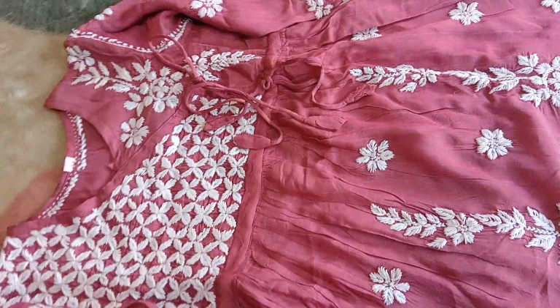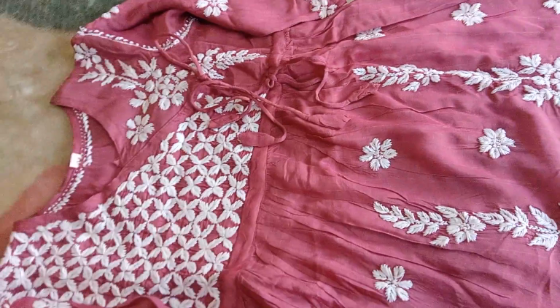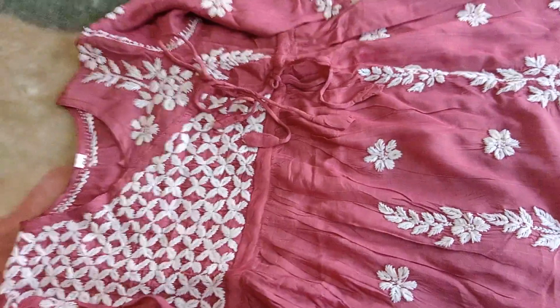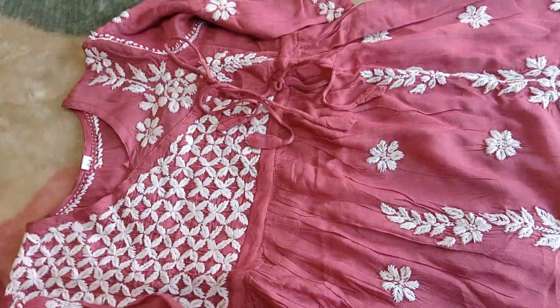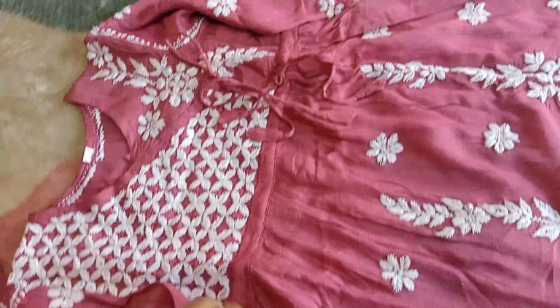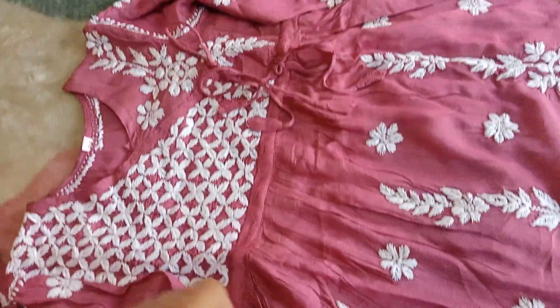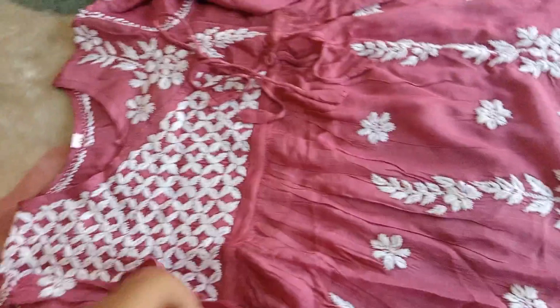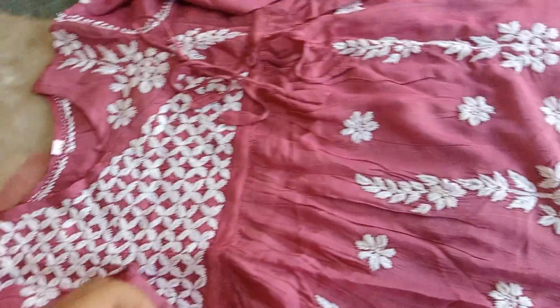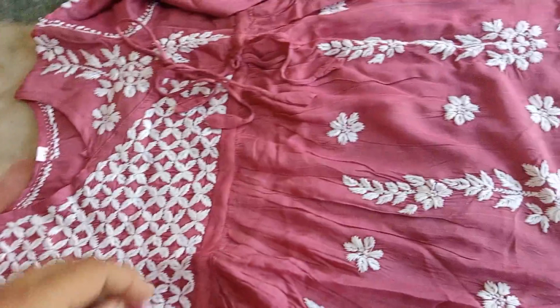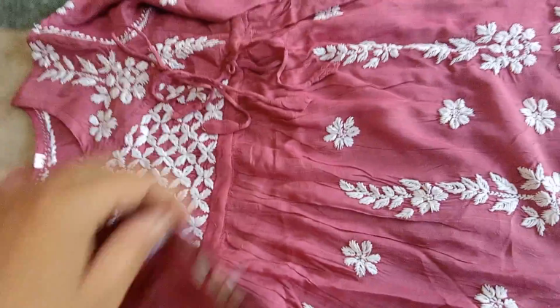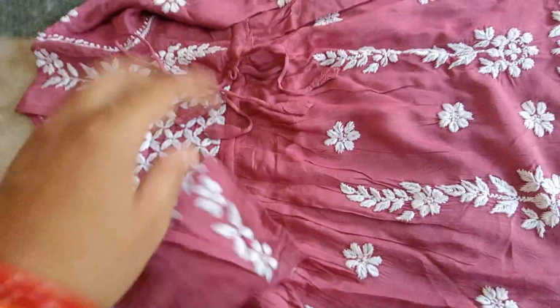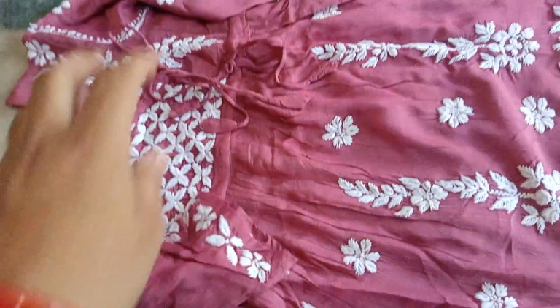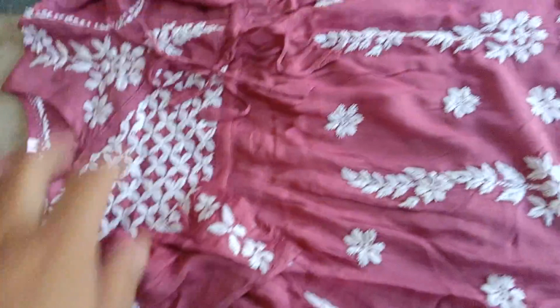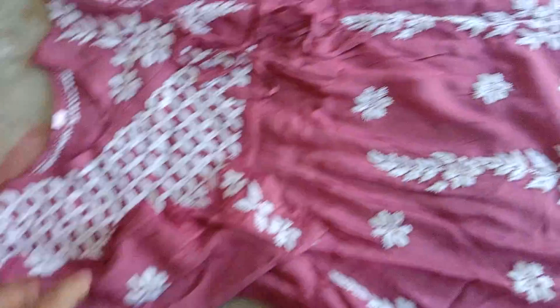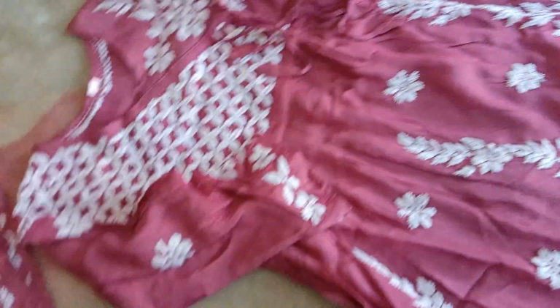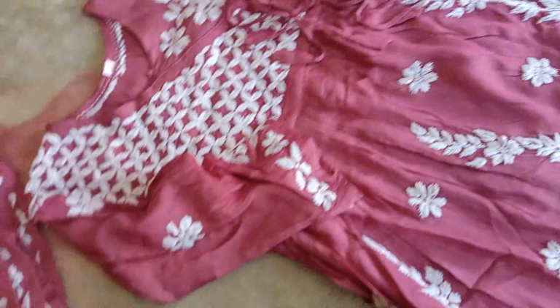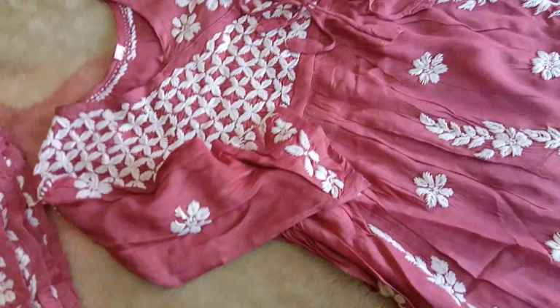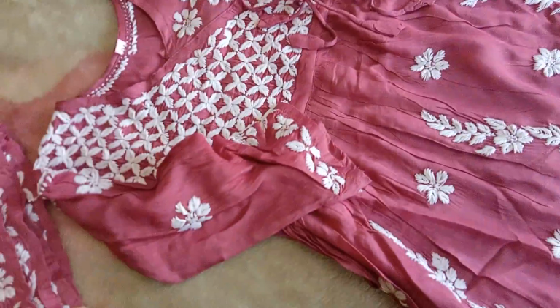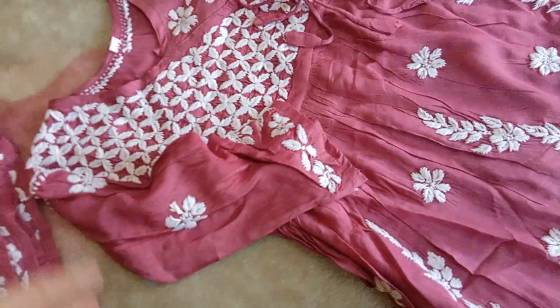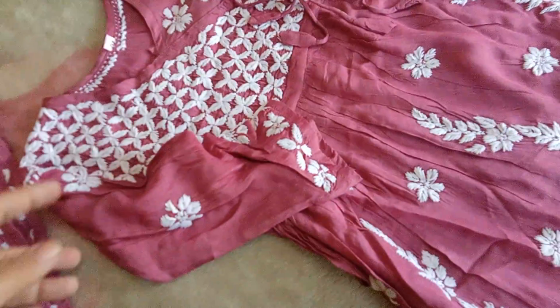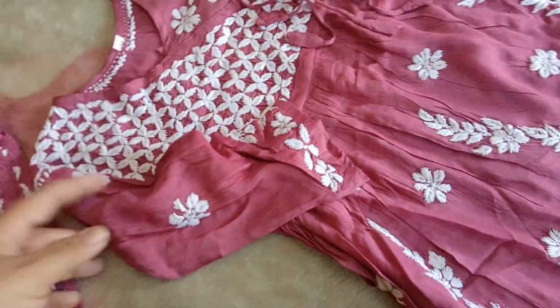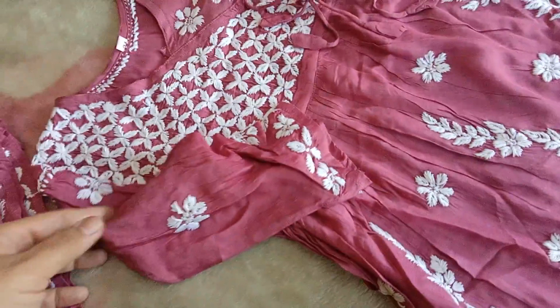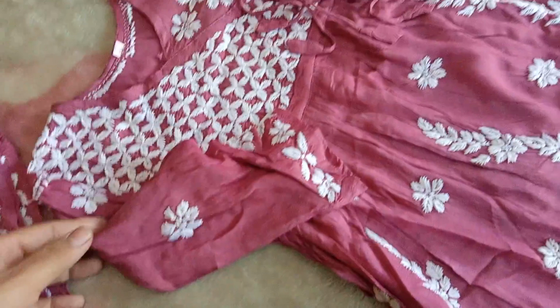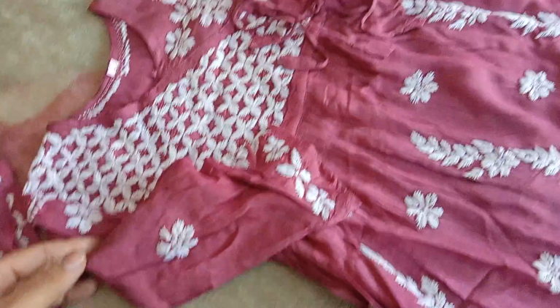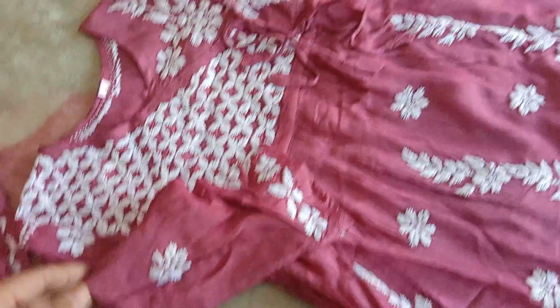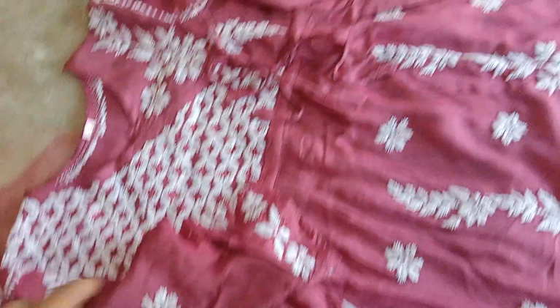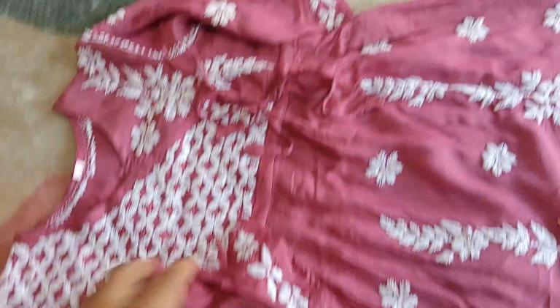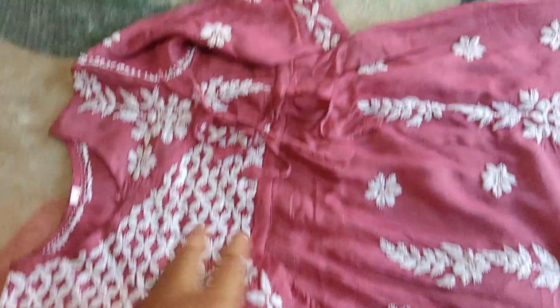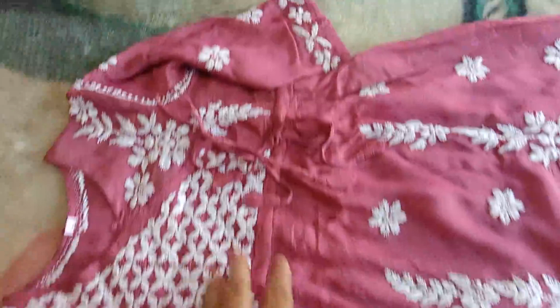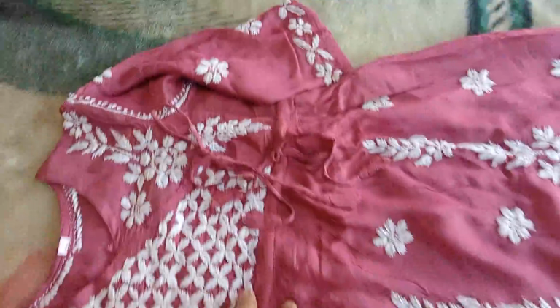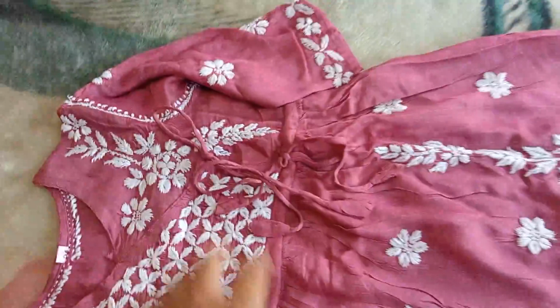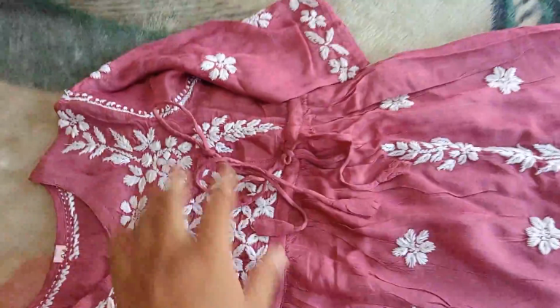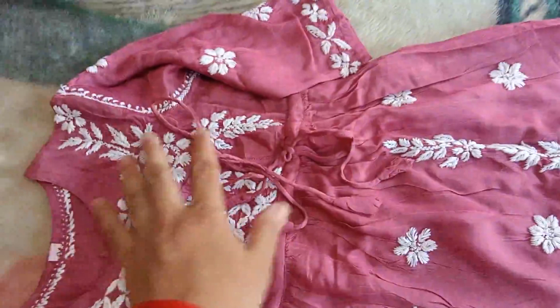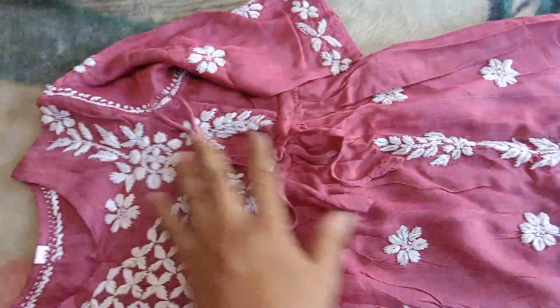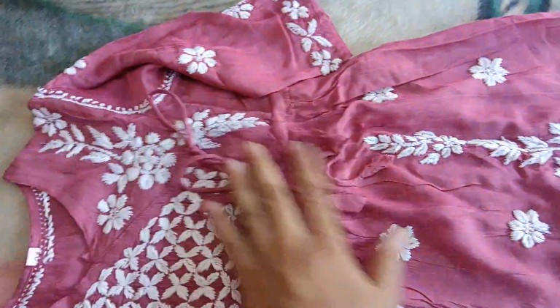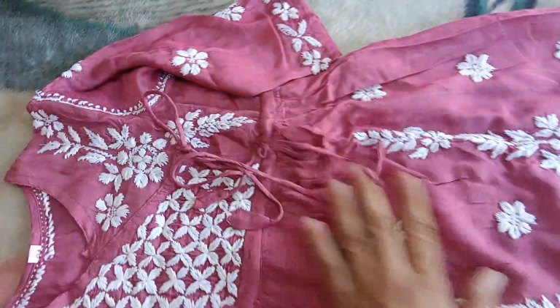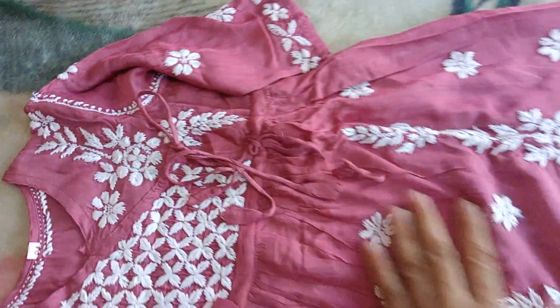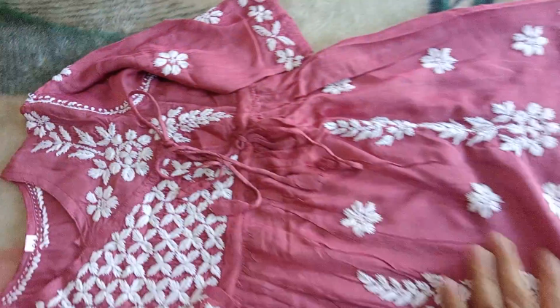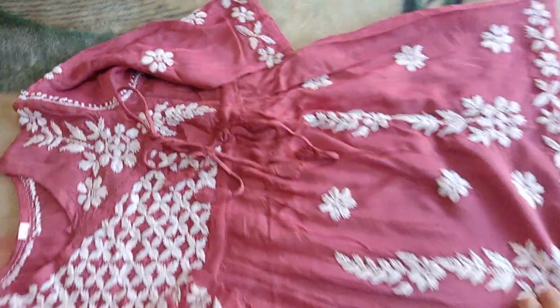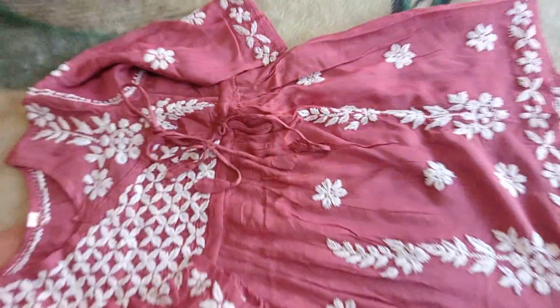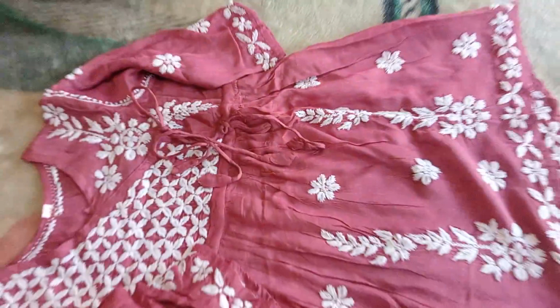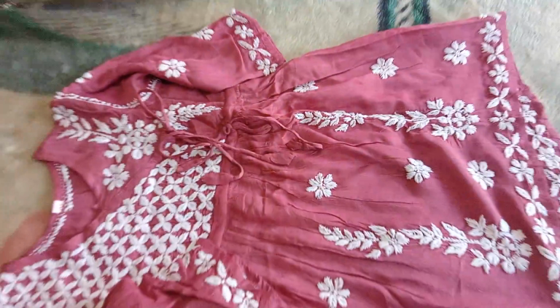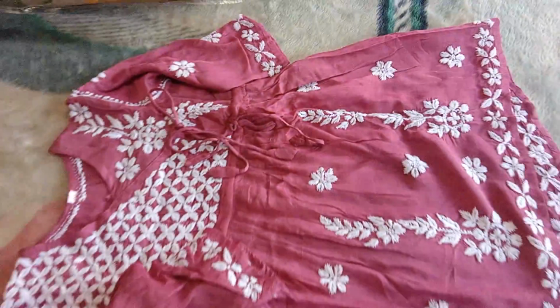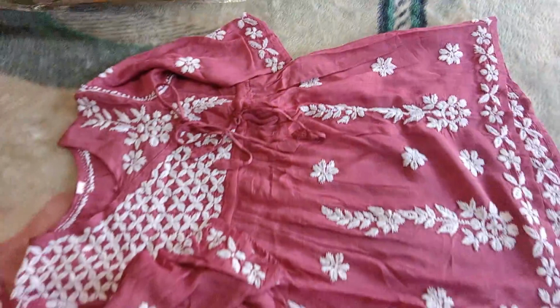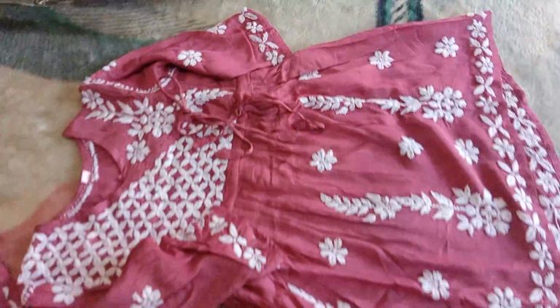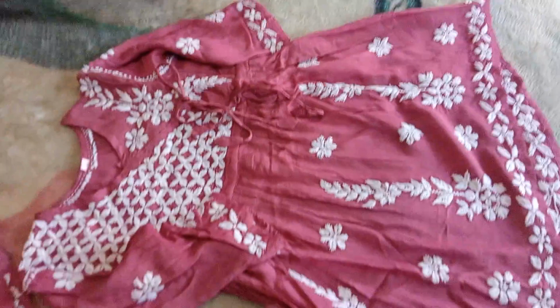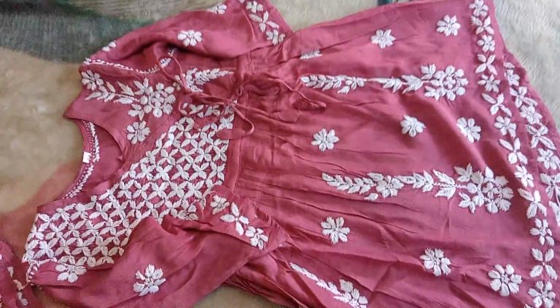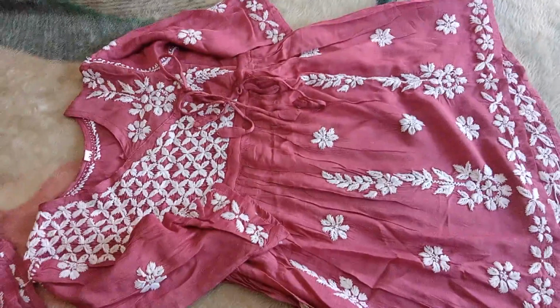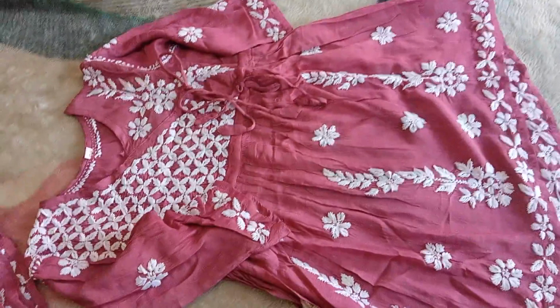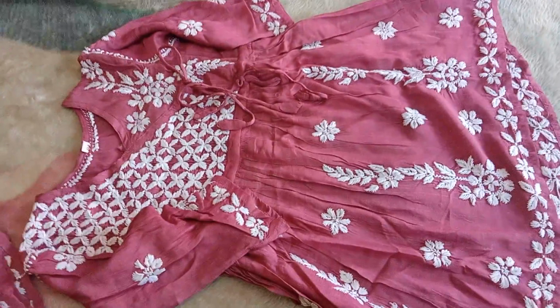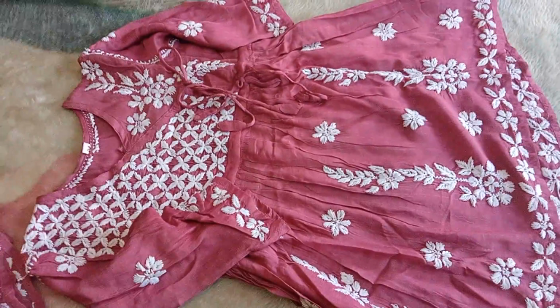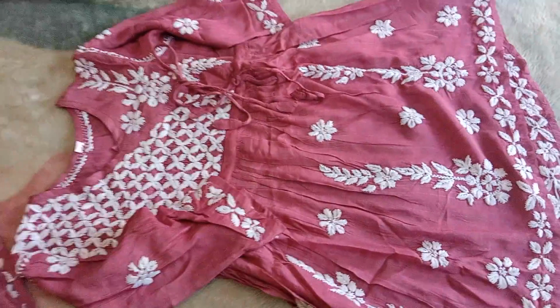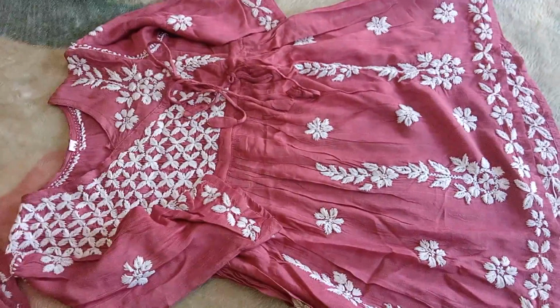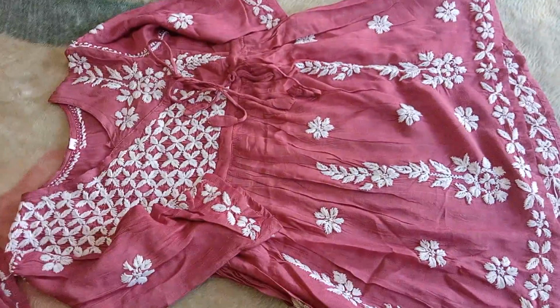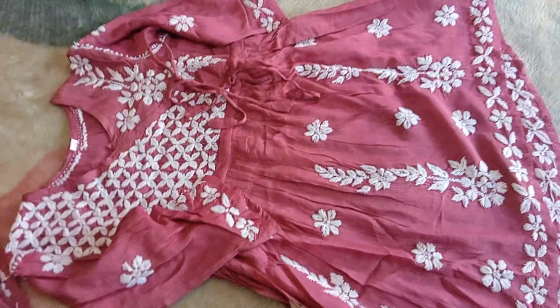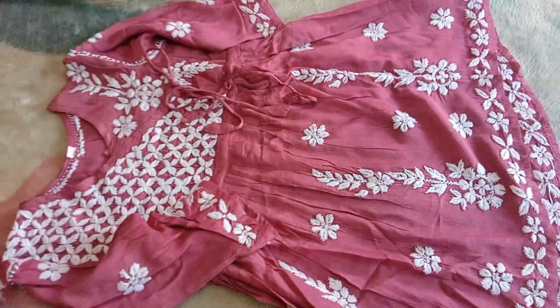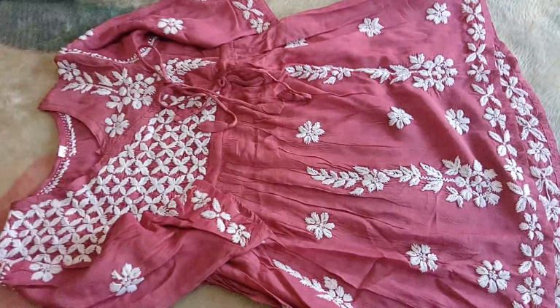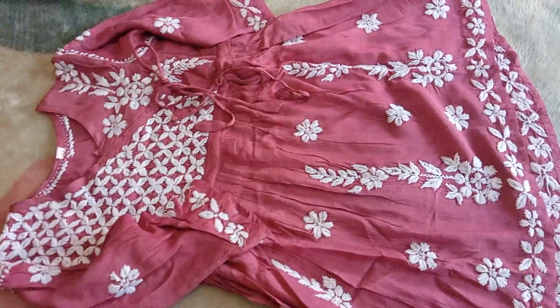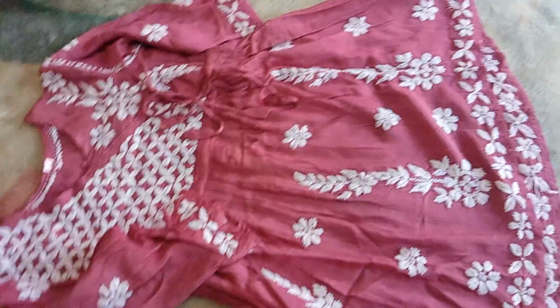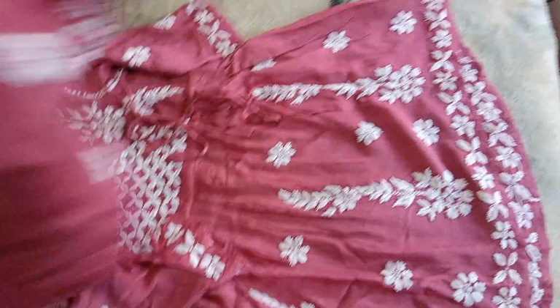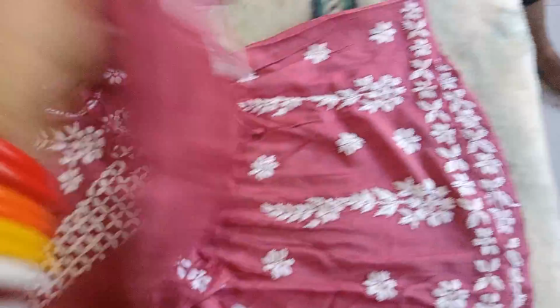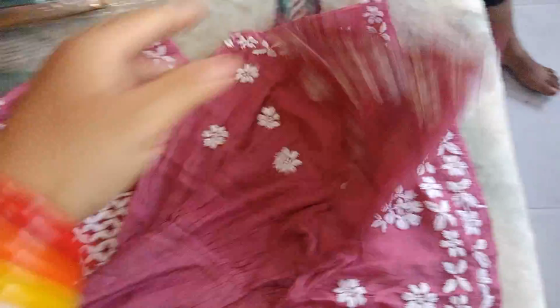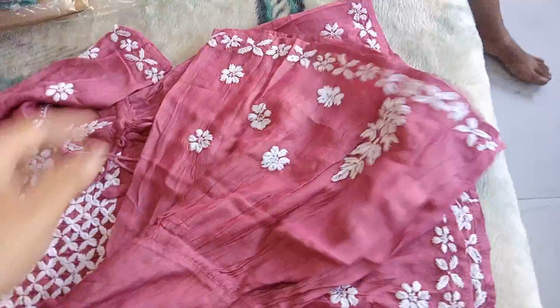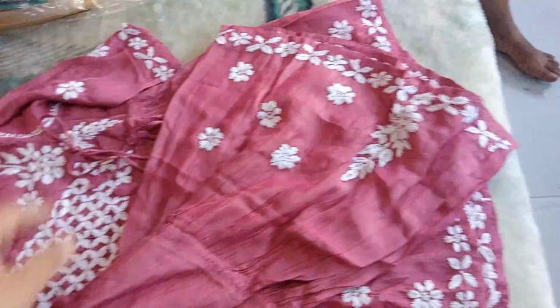It is a very beautiful color. It works on the scene. It looks like a dory. This is a better look.